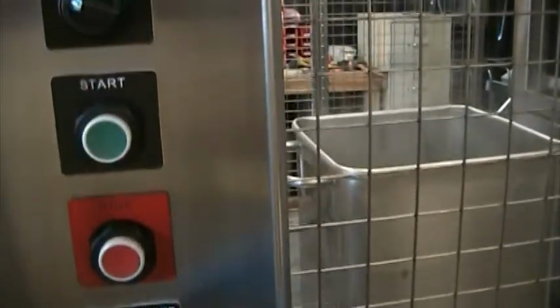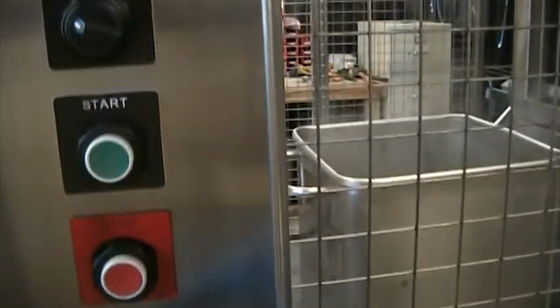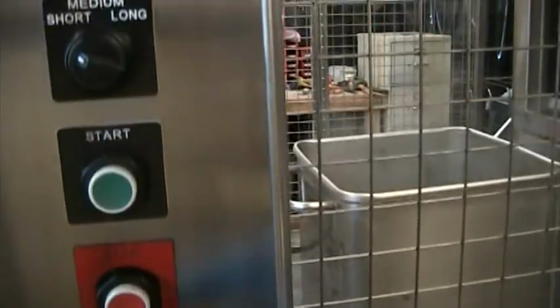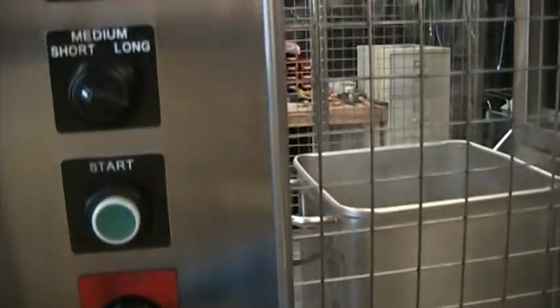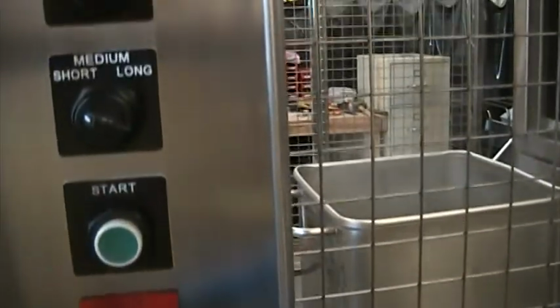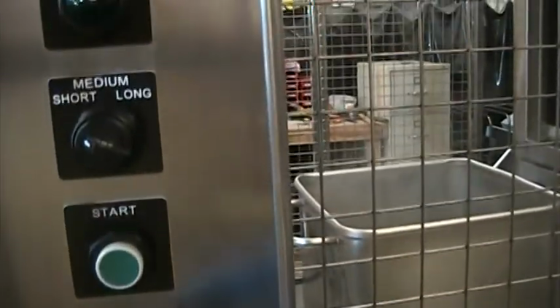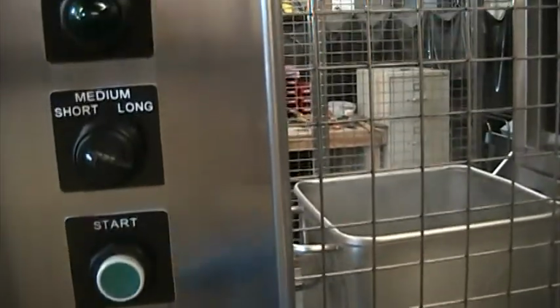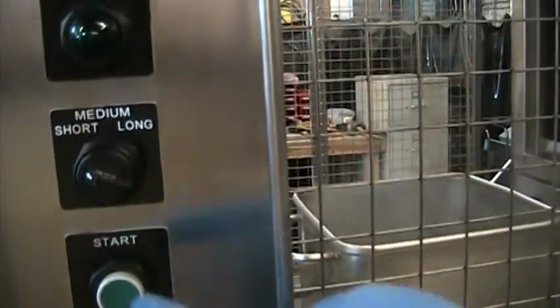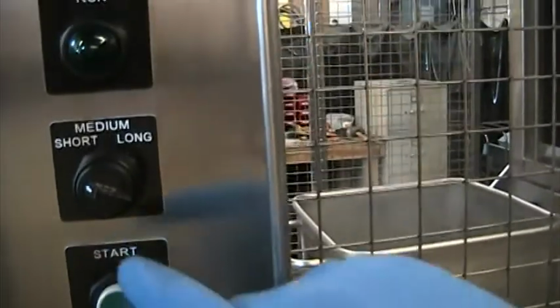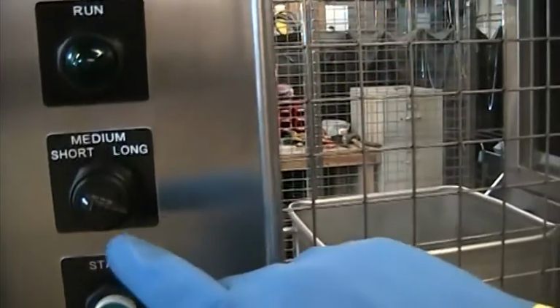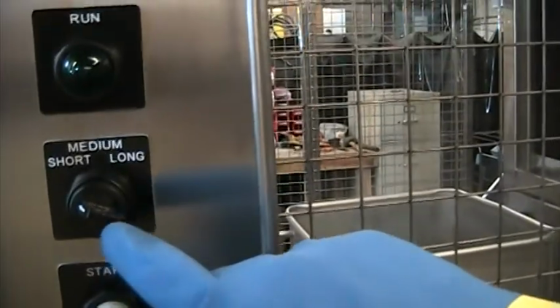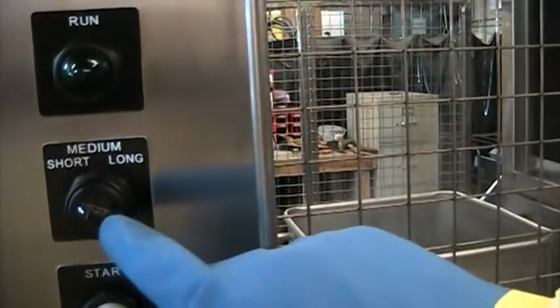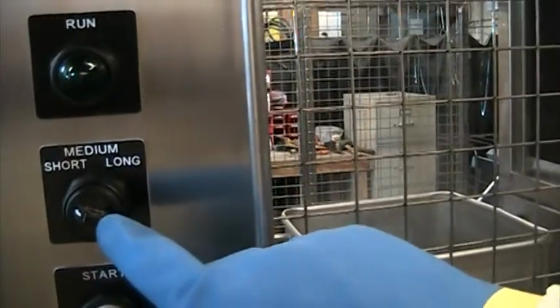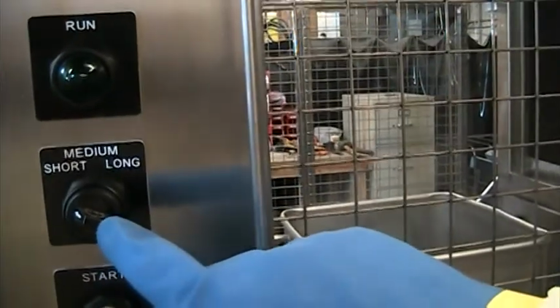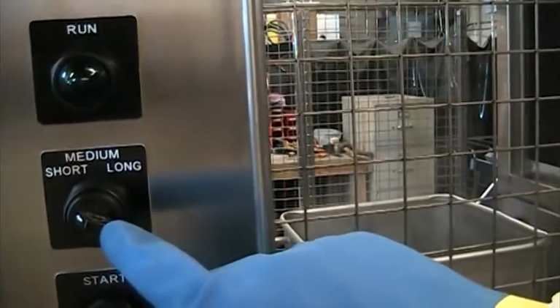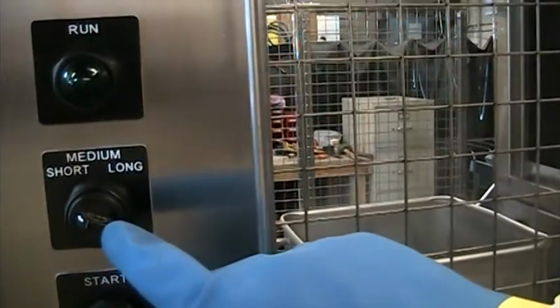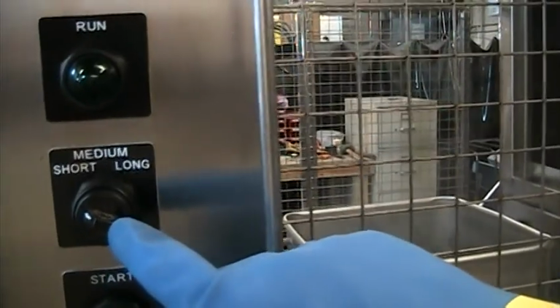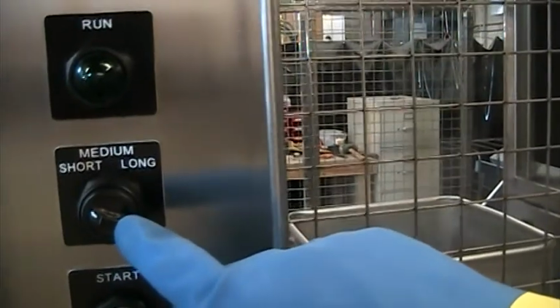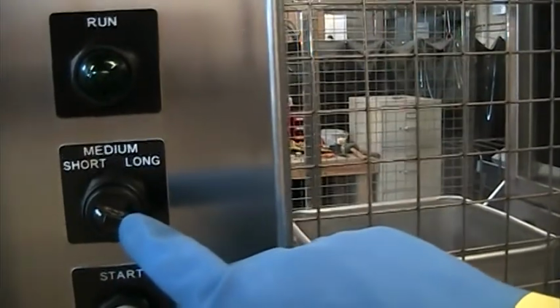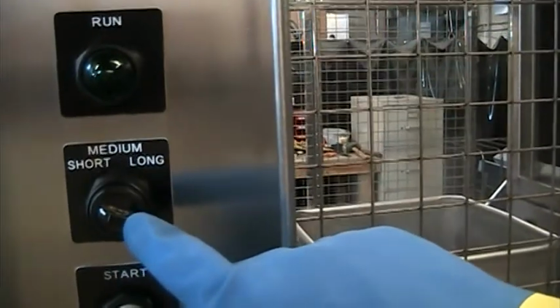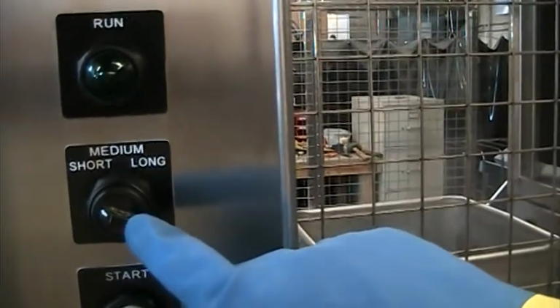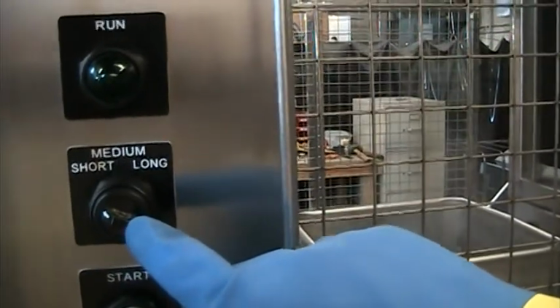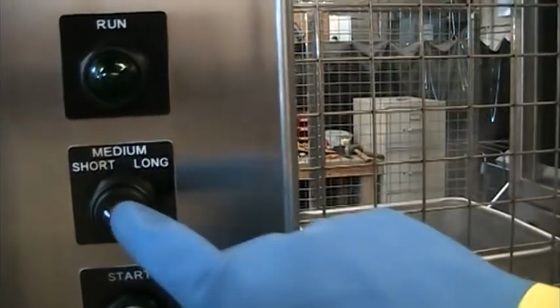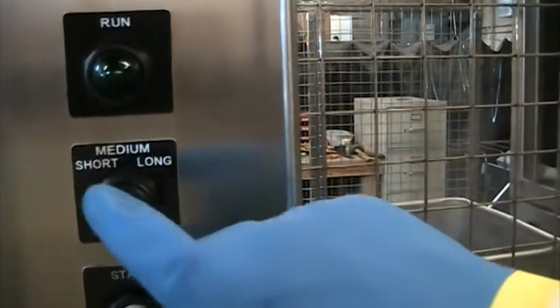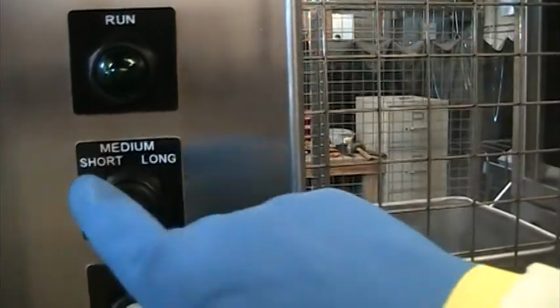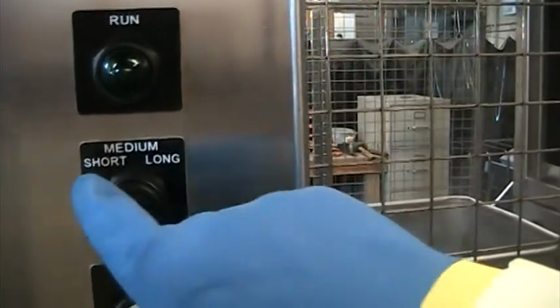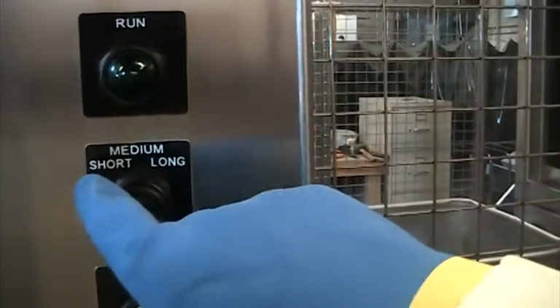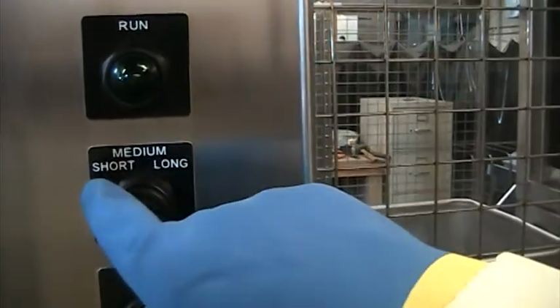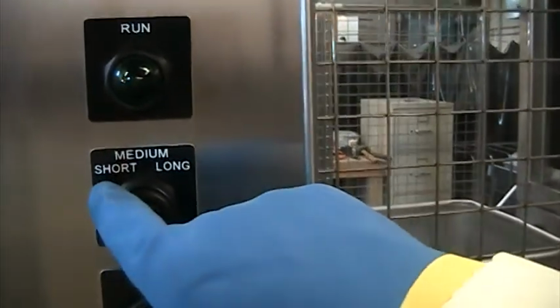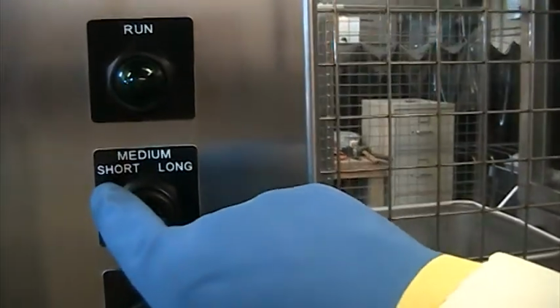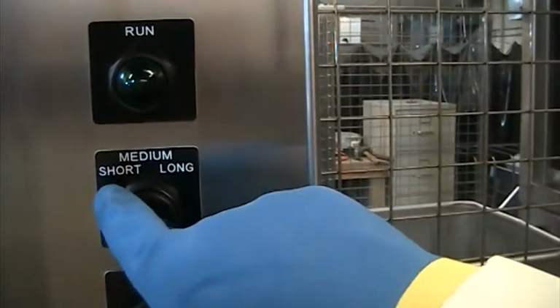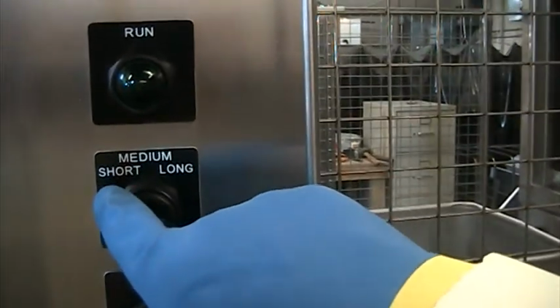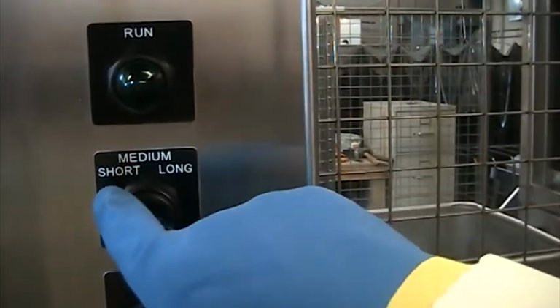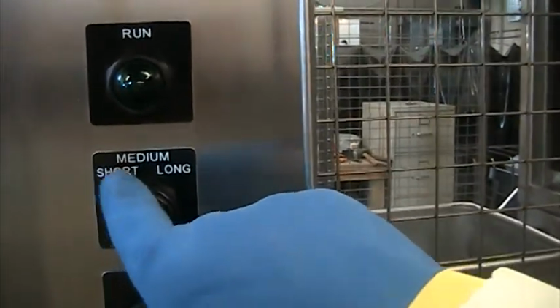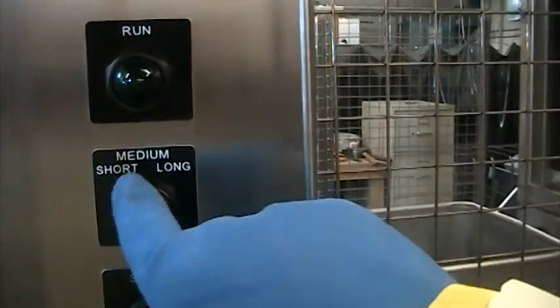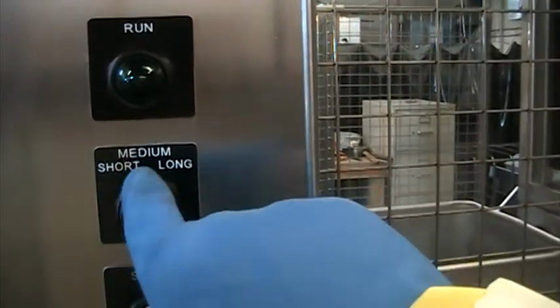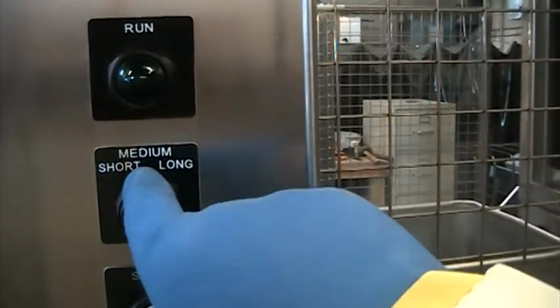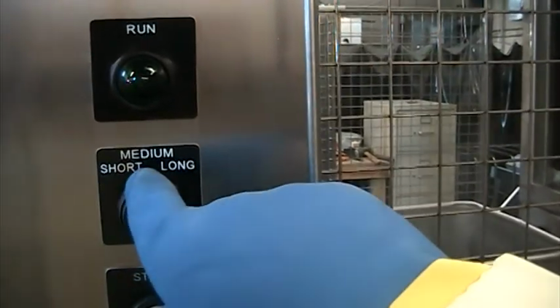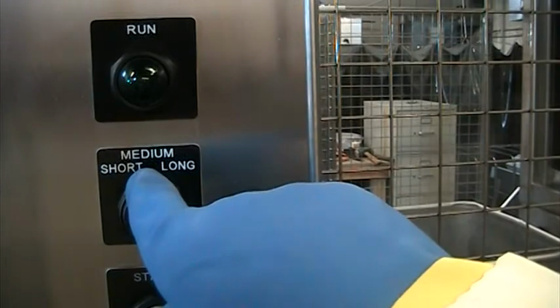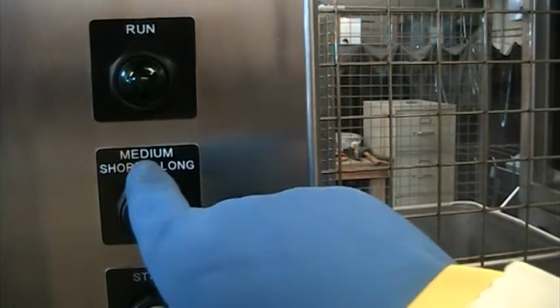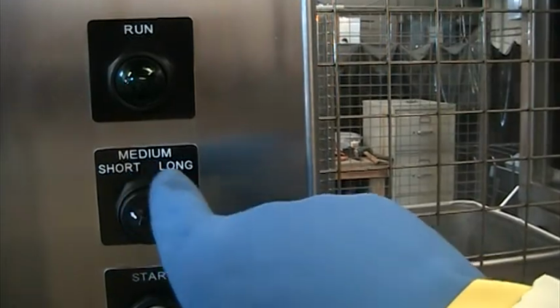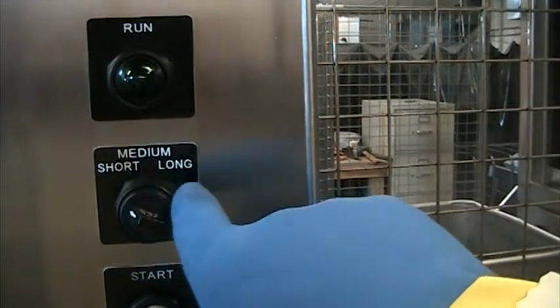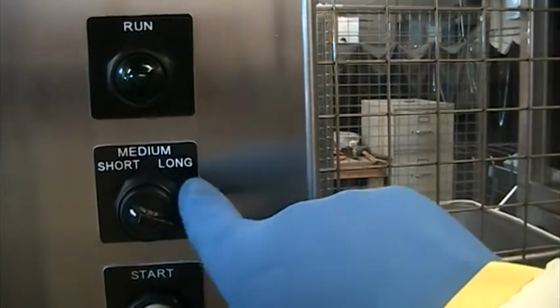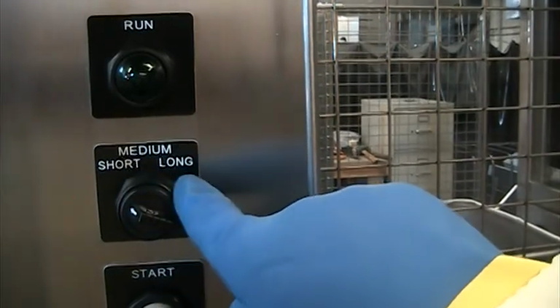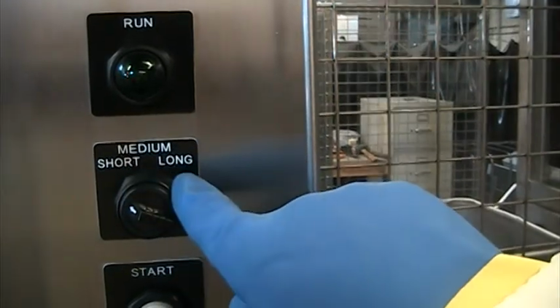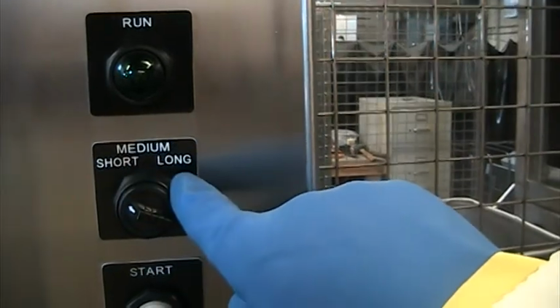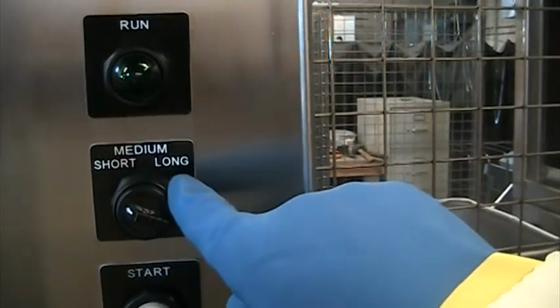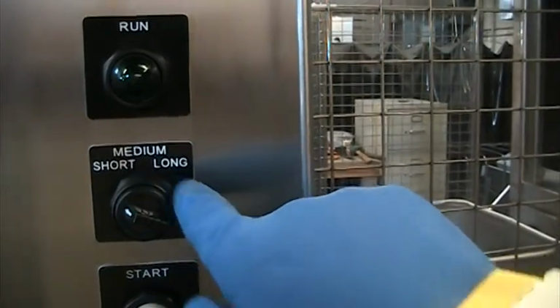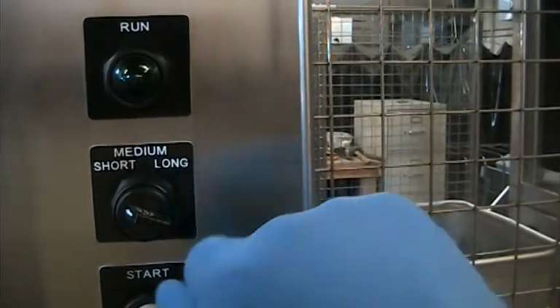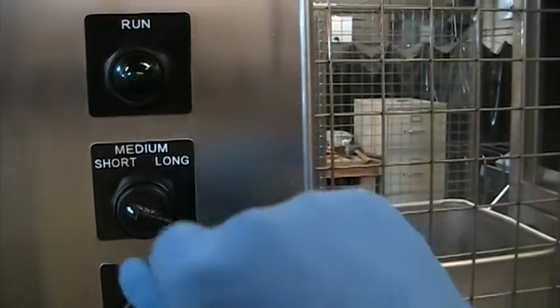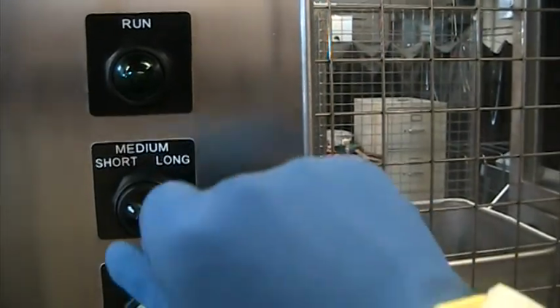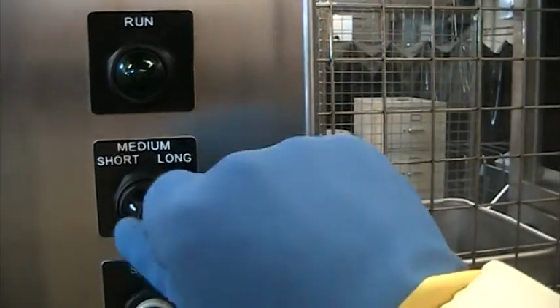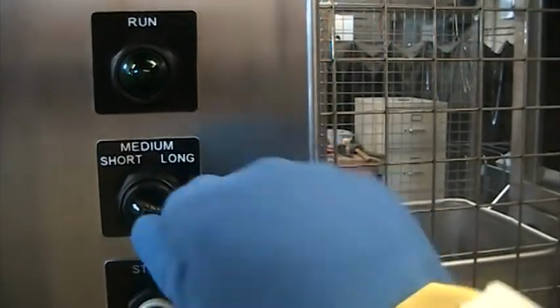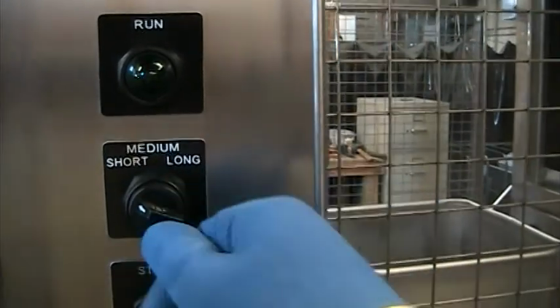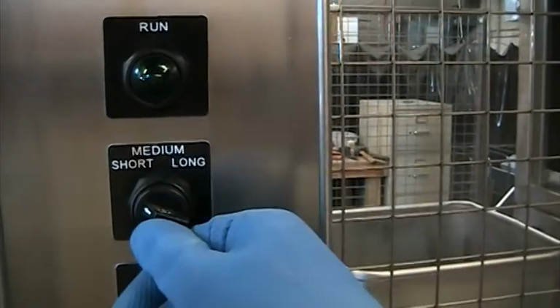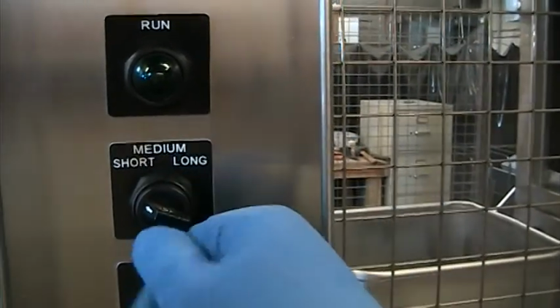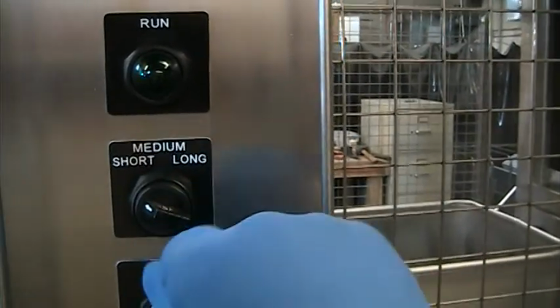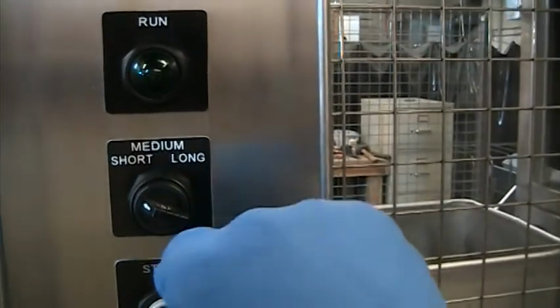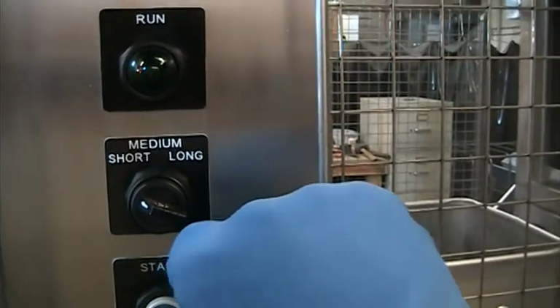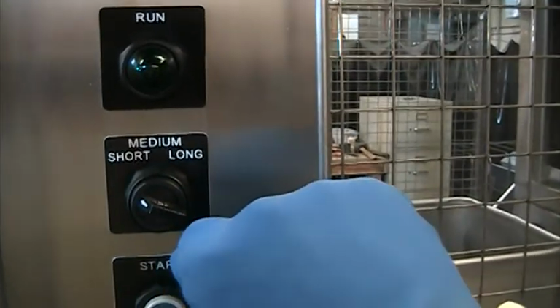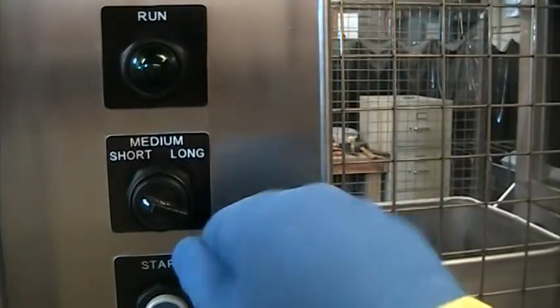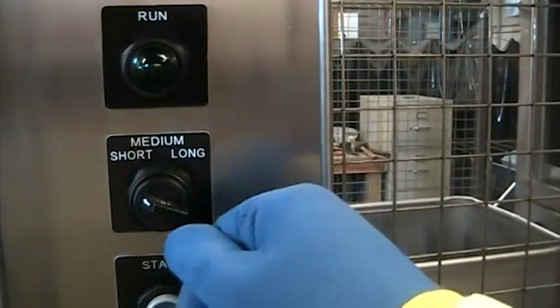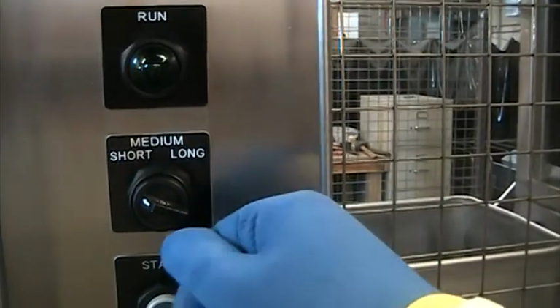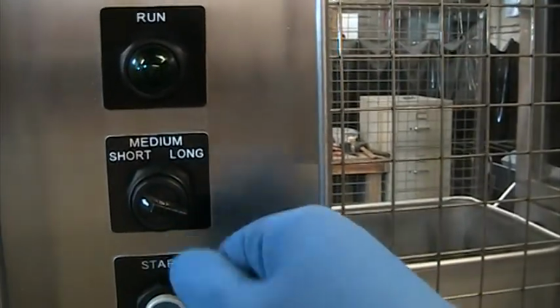In both cases, the three-way wash cycle selector switch allows you to set up short, medium, or long wash cycles for varying soil conditions.